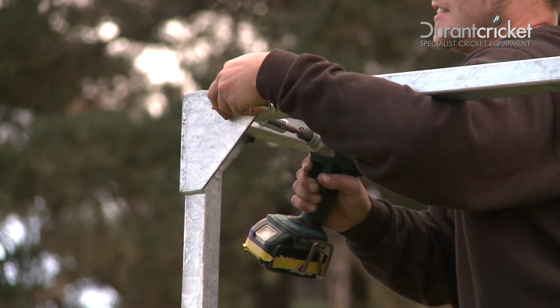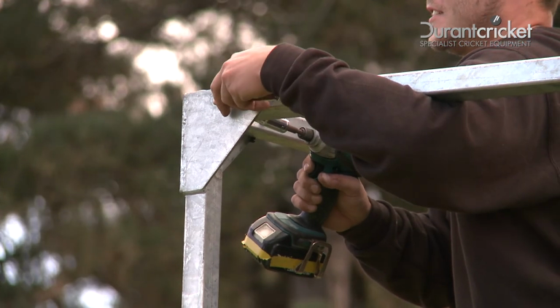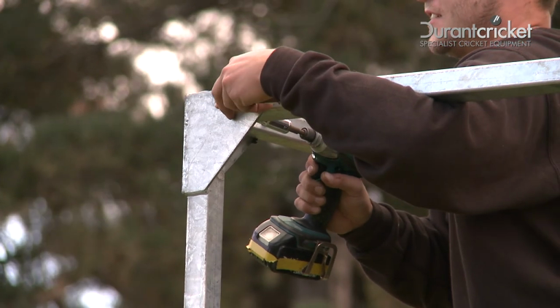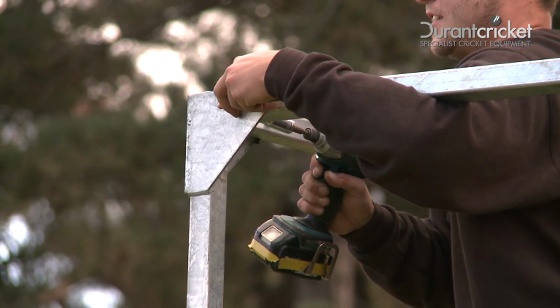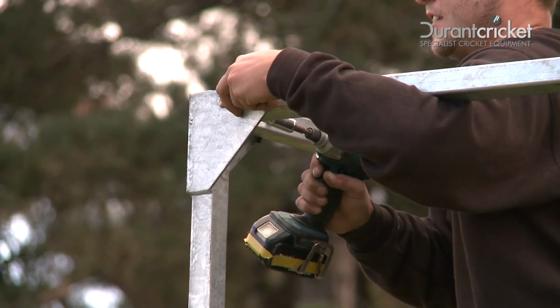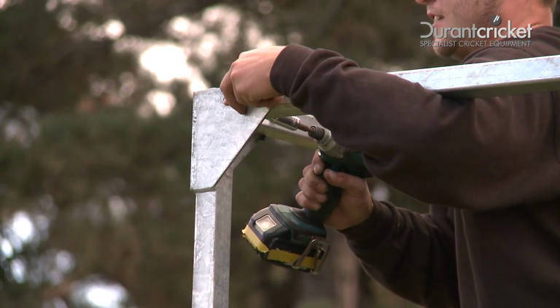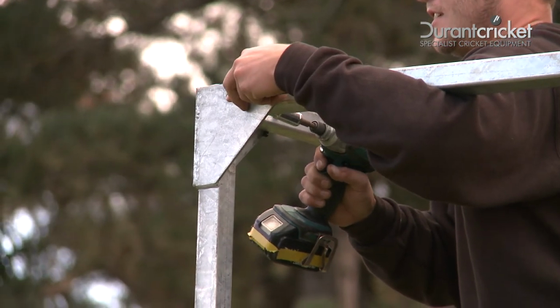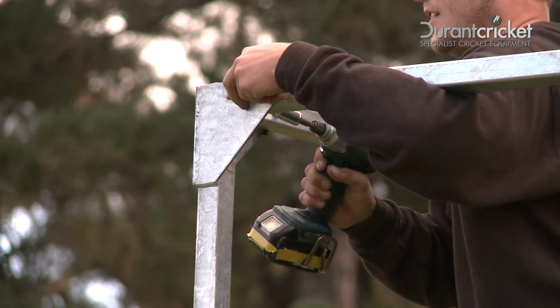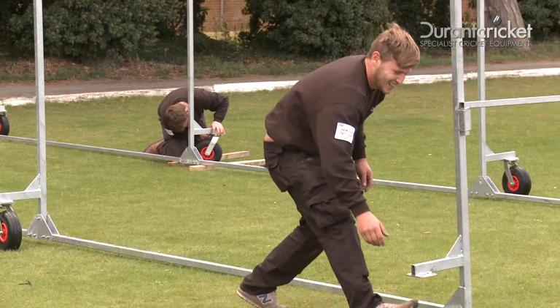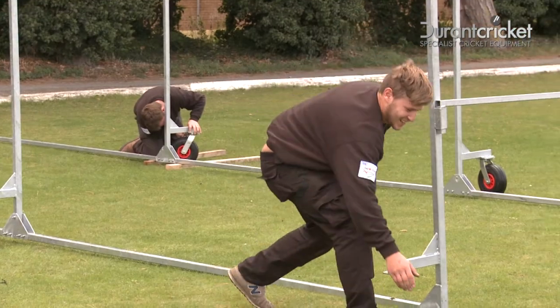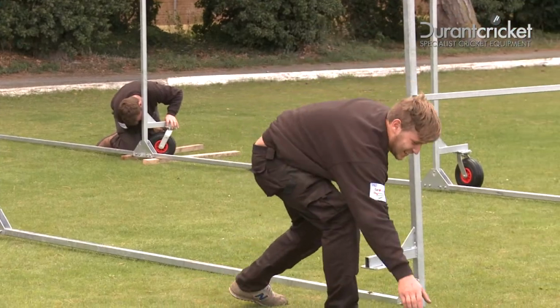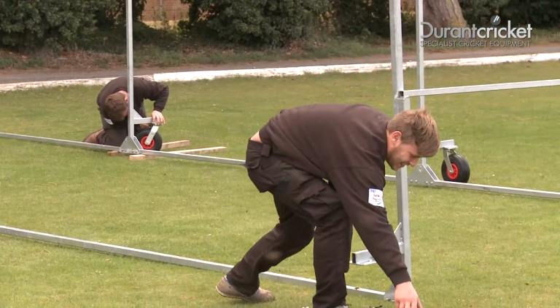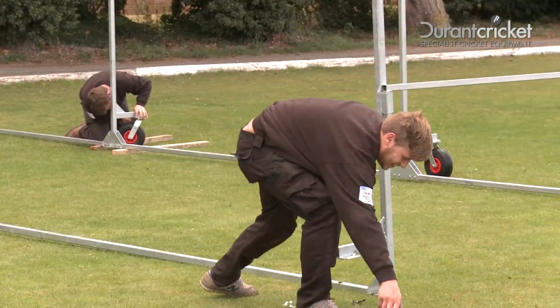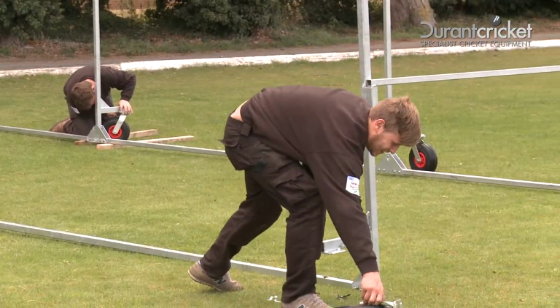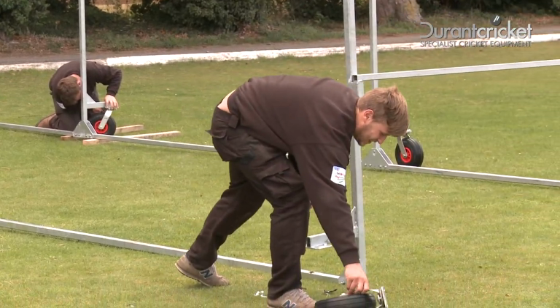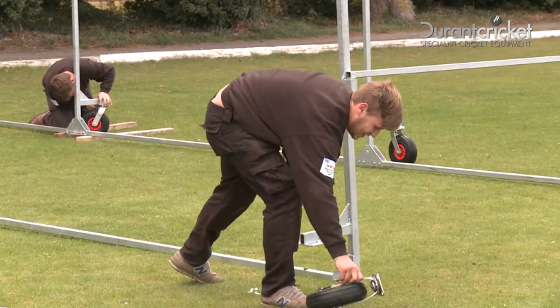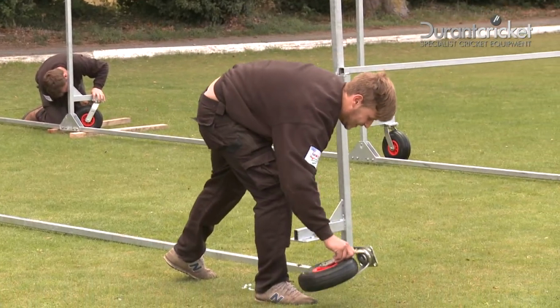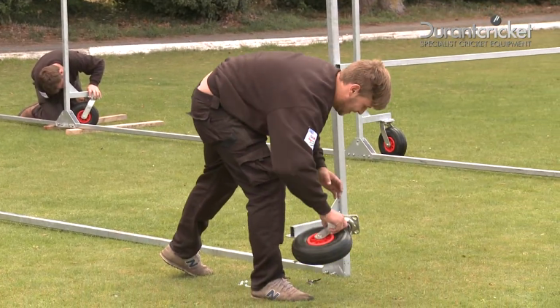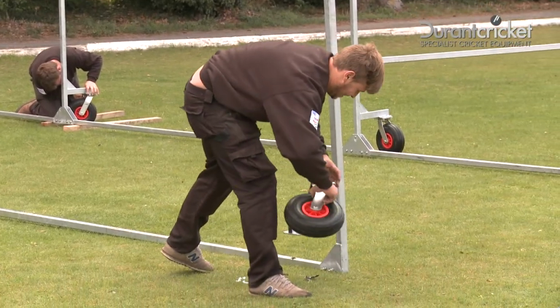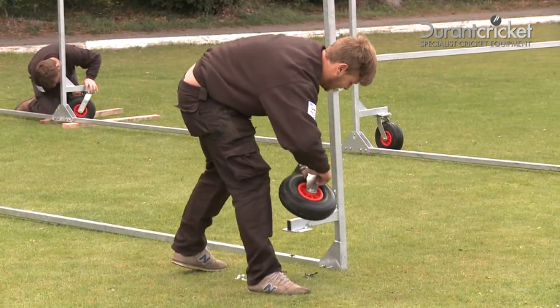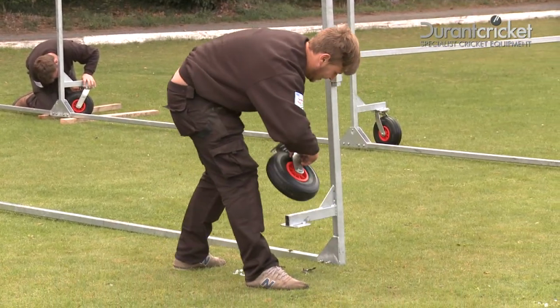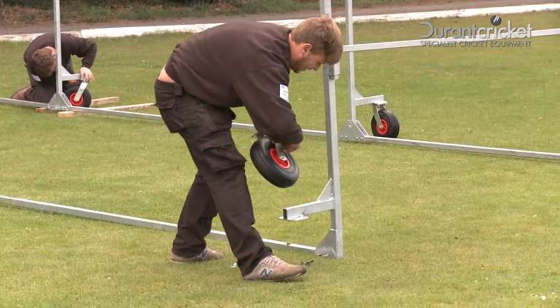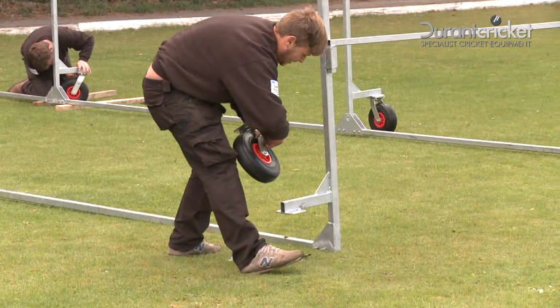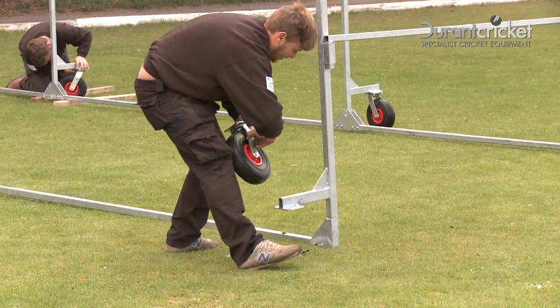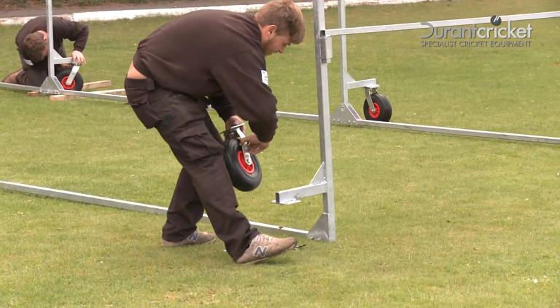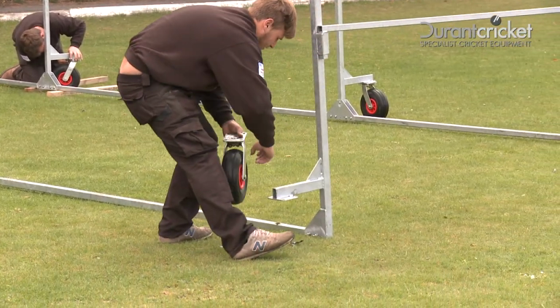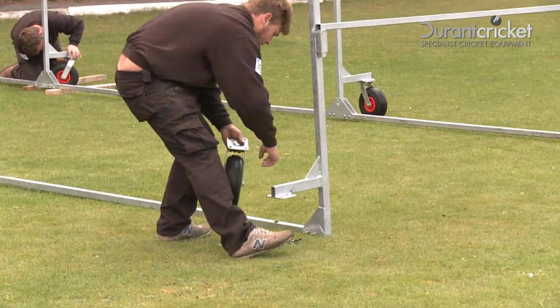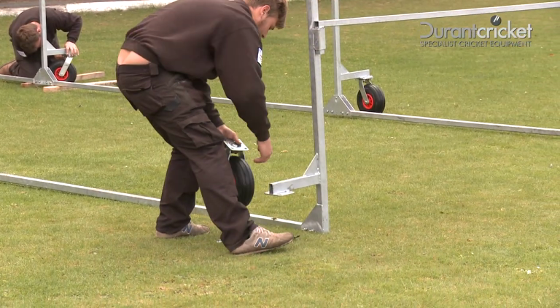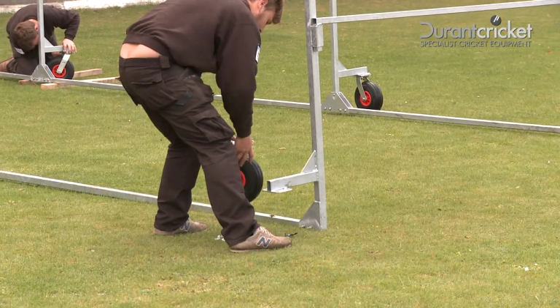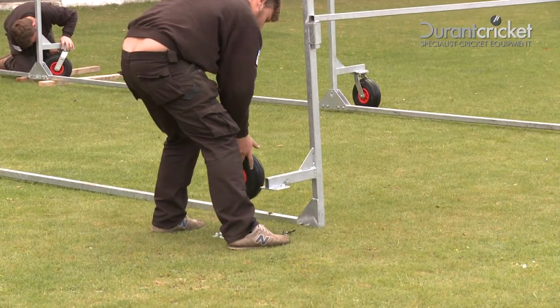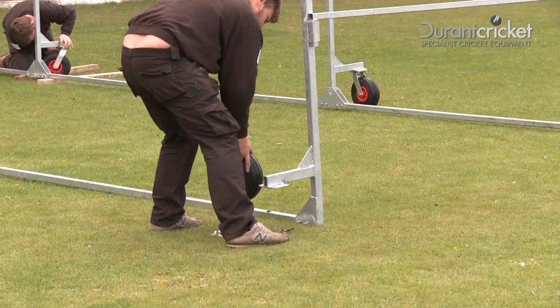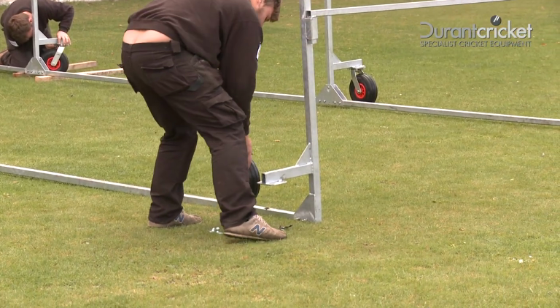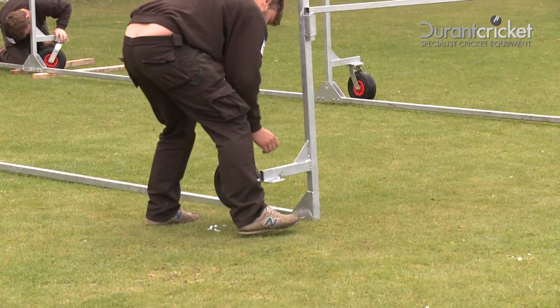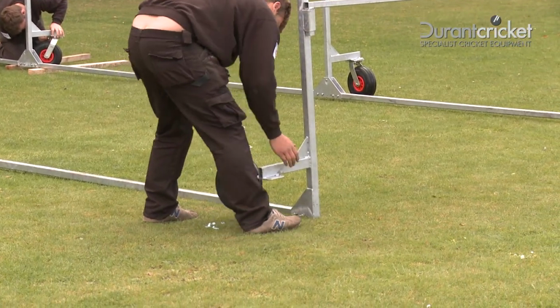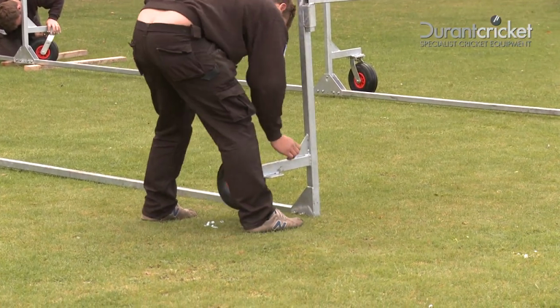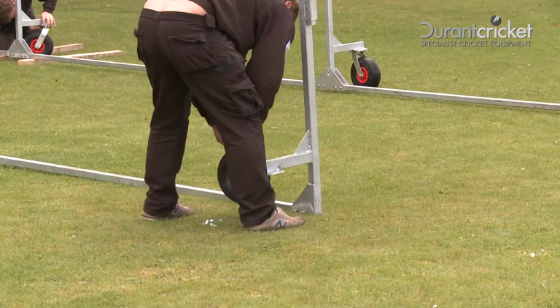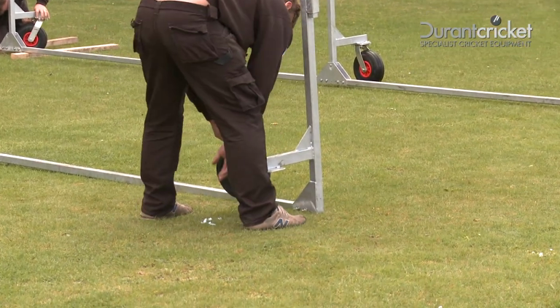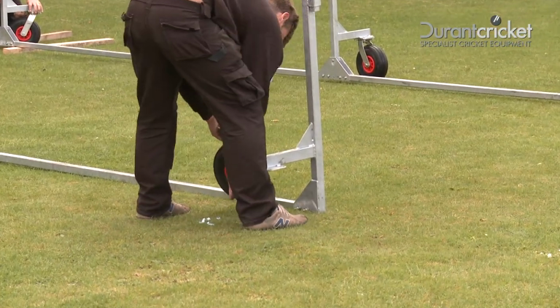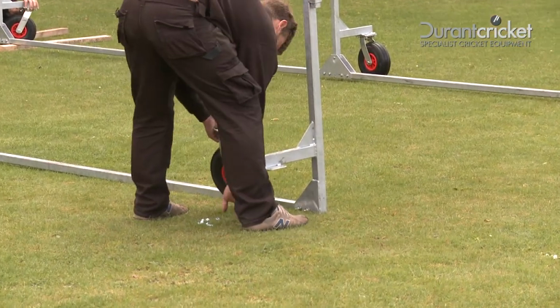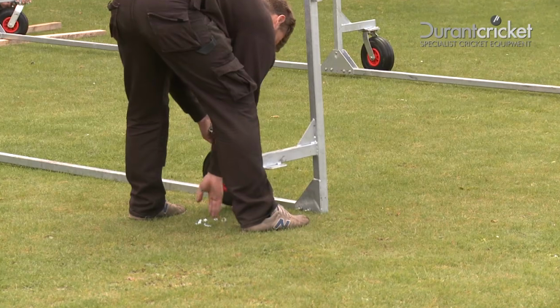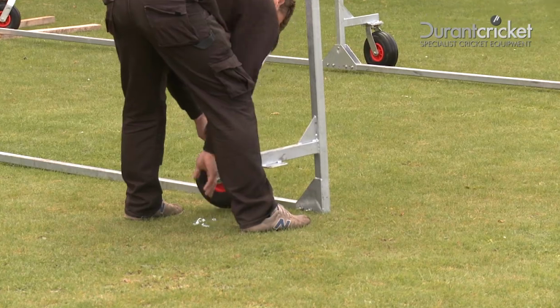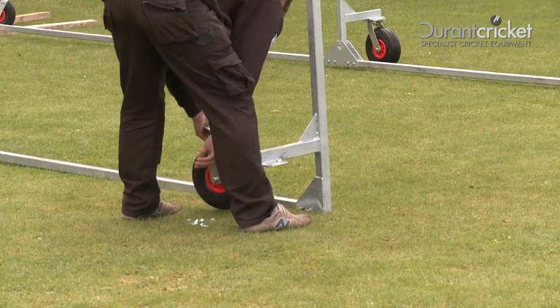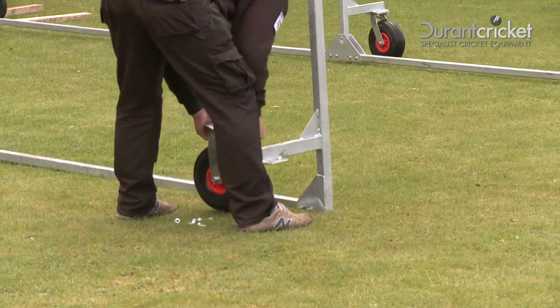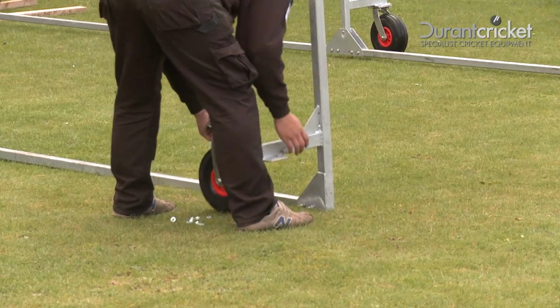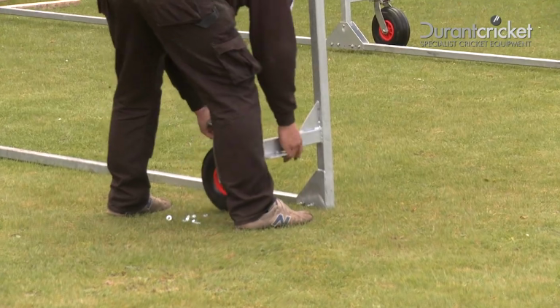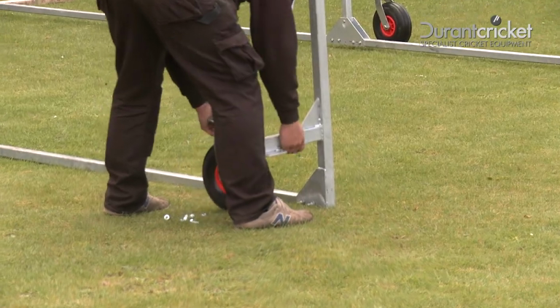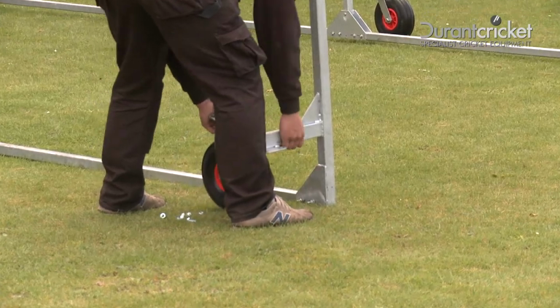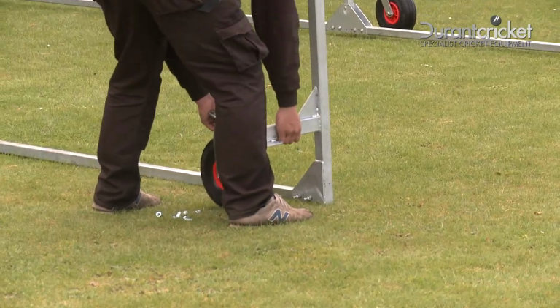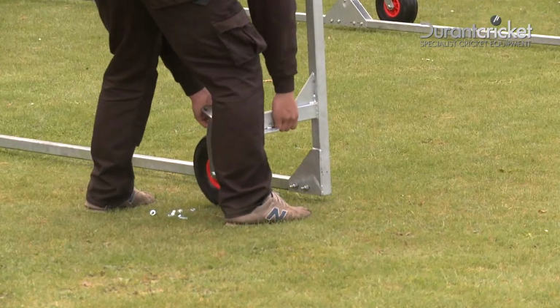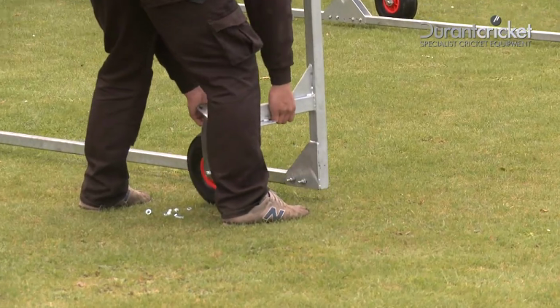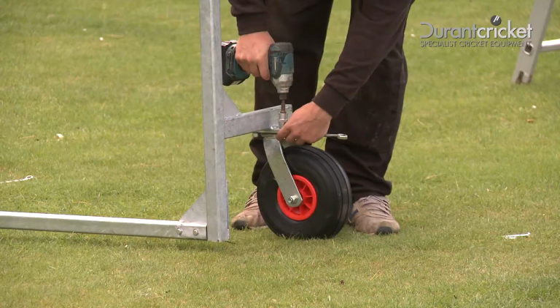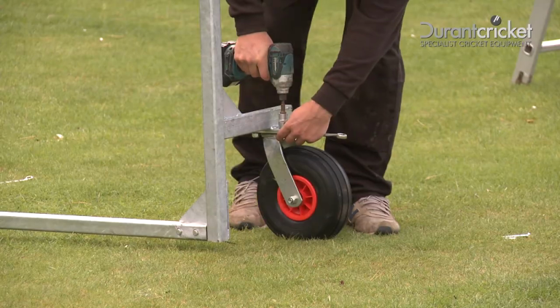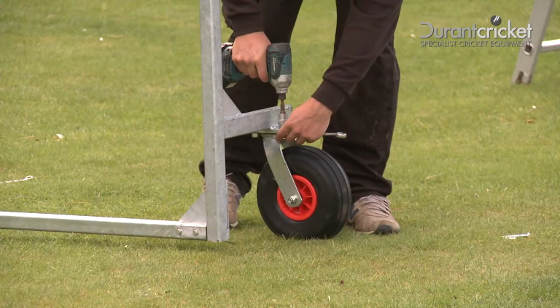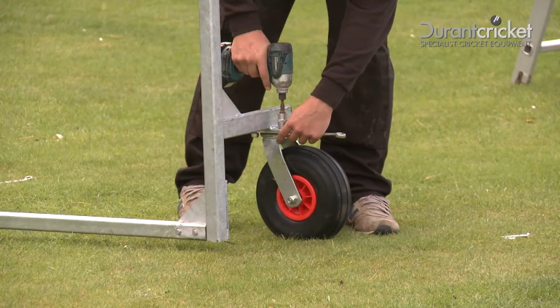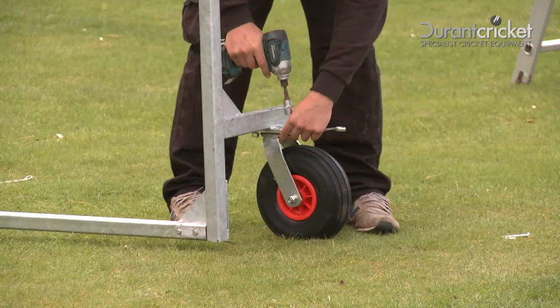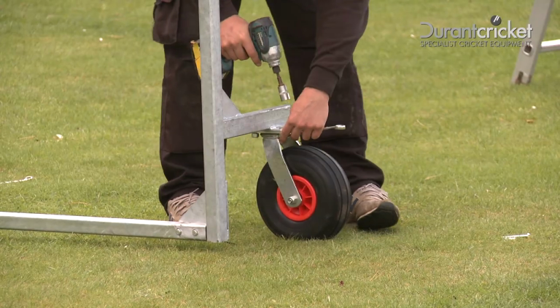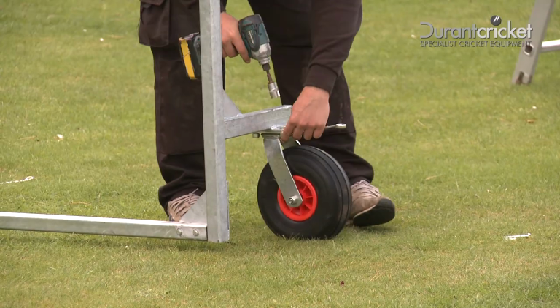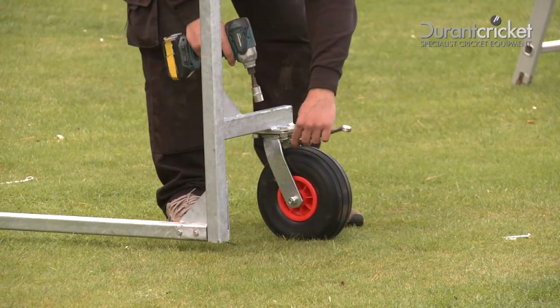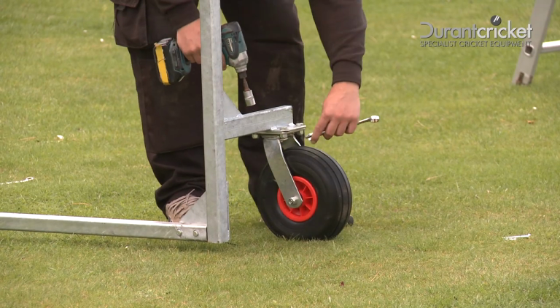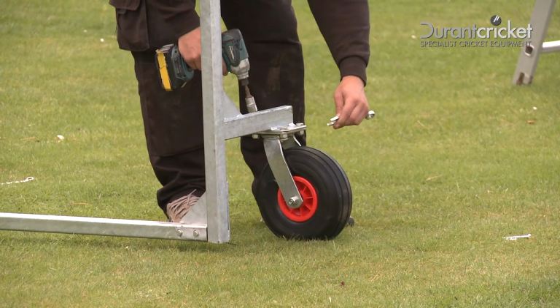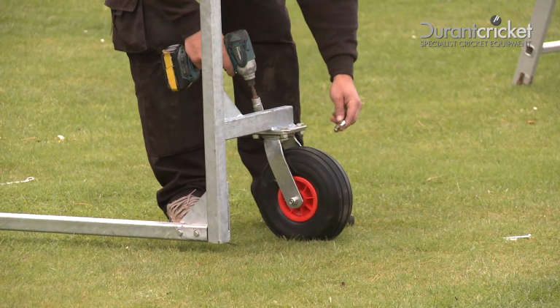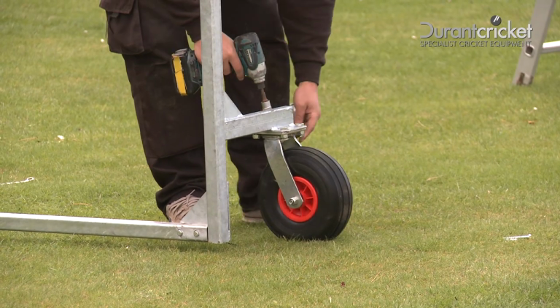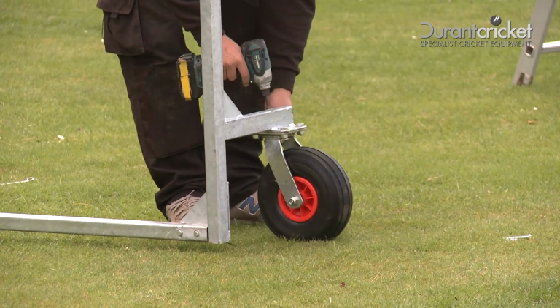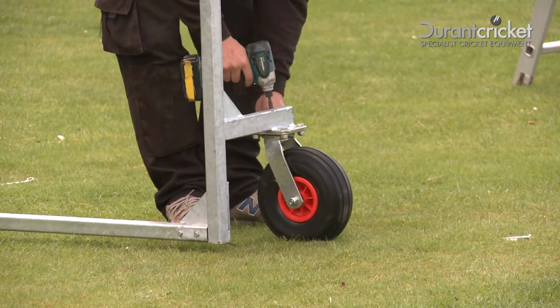Now secure the wheels to the bottom of the cage. Using wooden support if required, make sure the wheels are tightened.